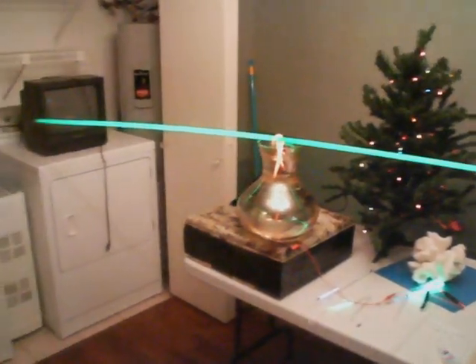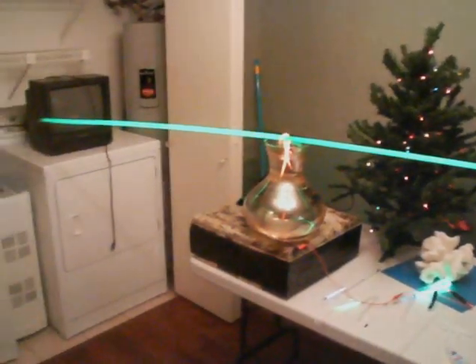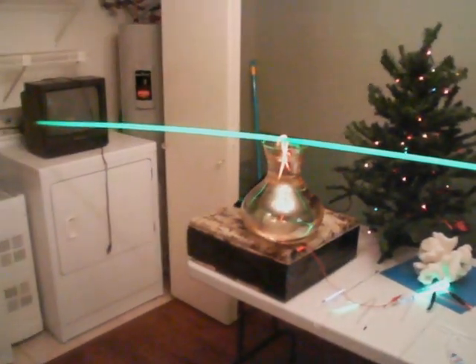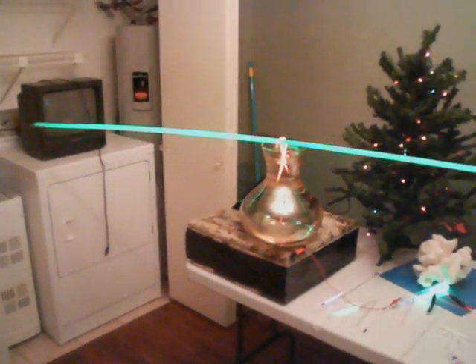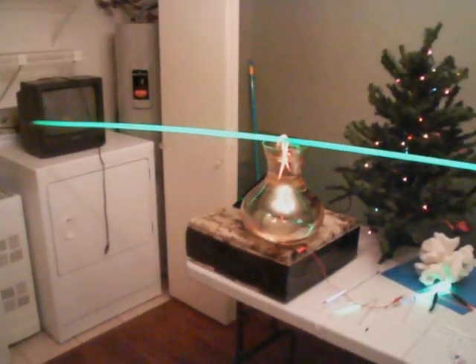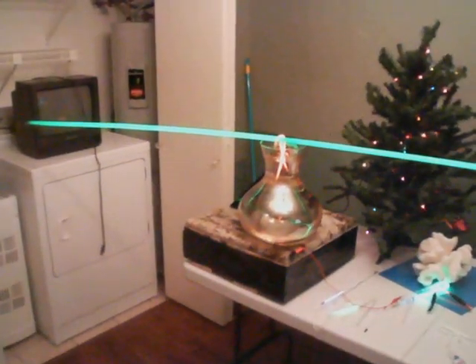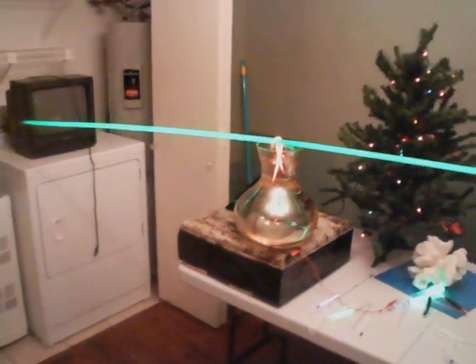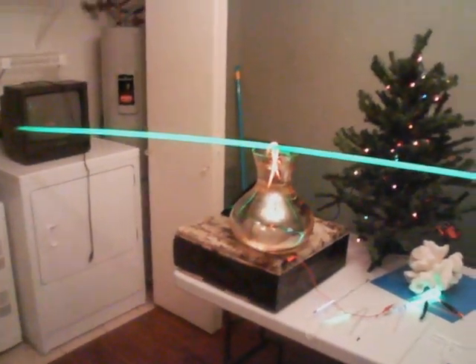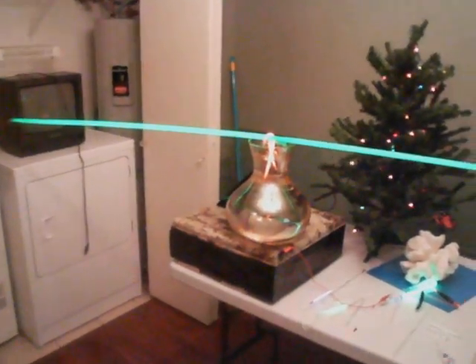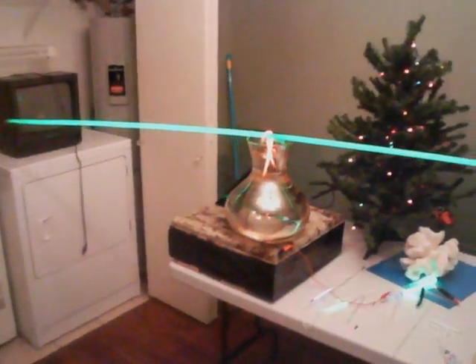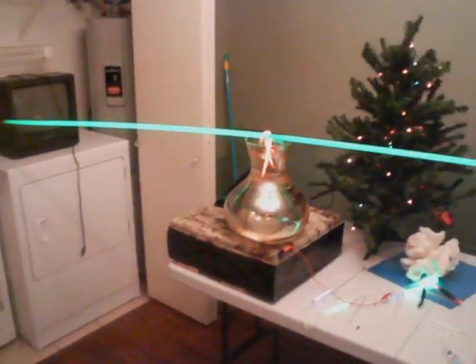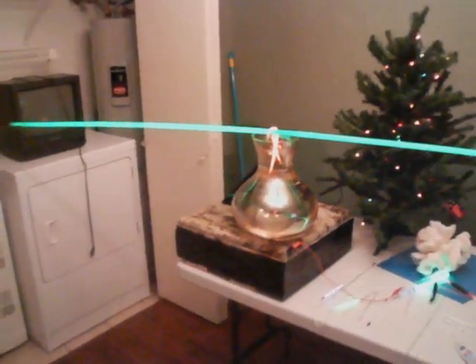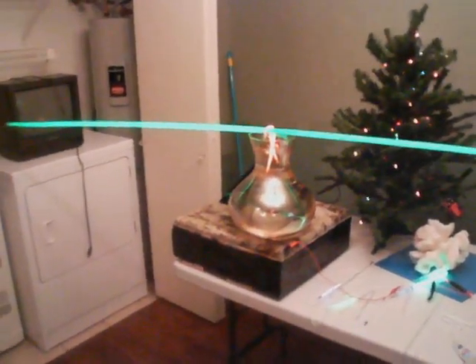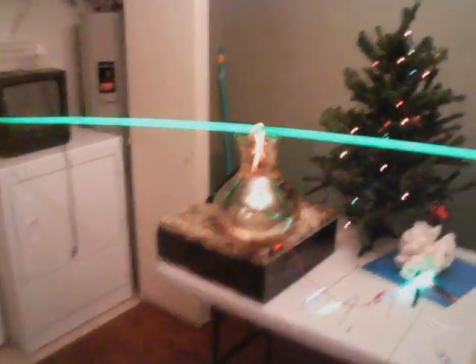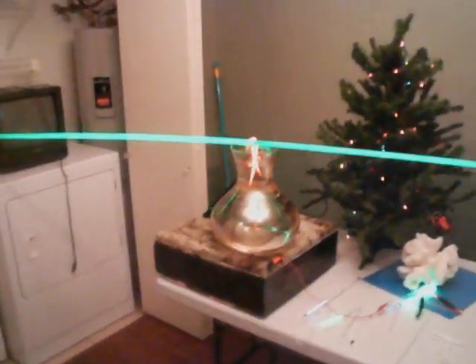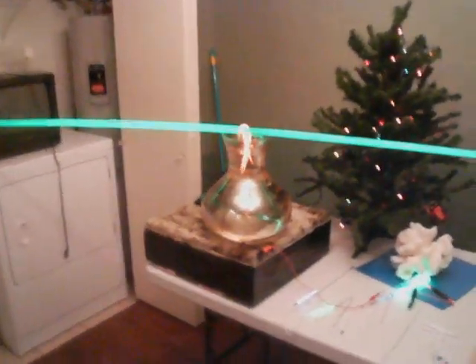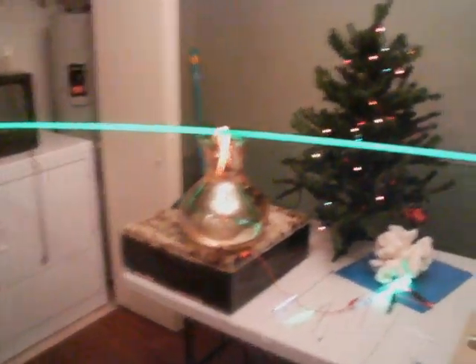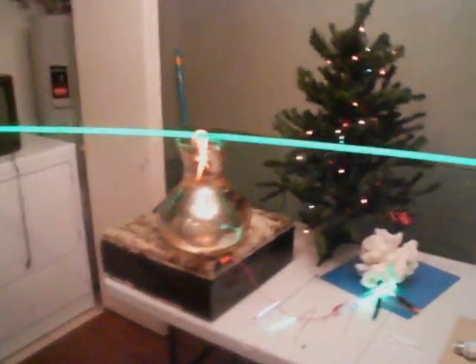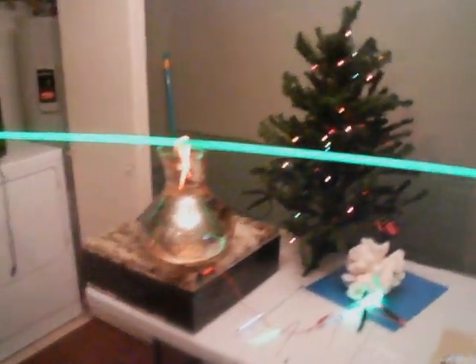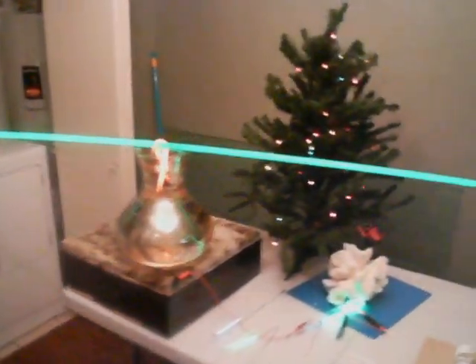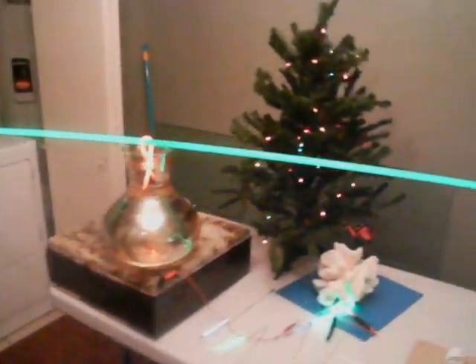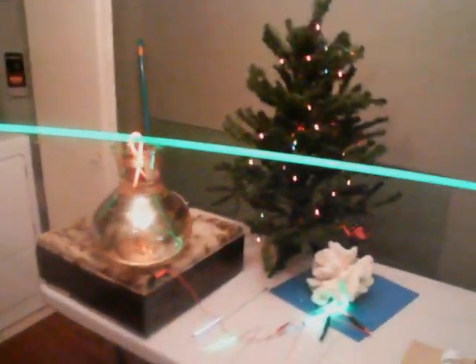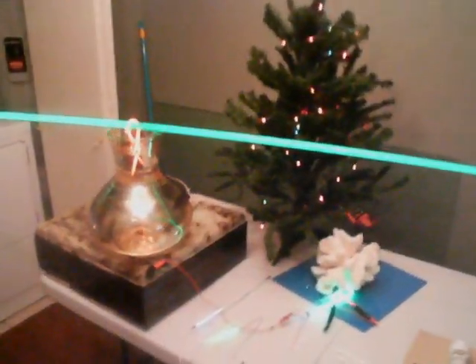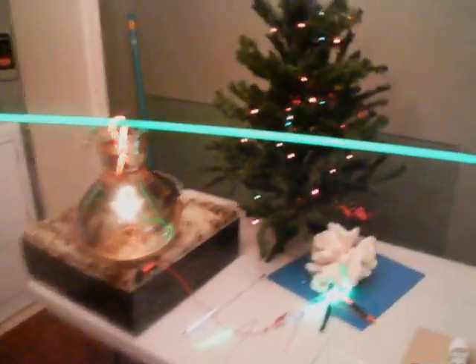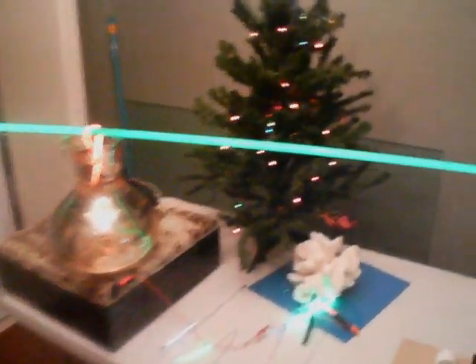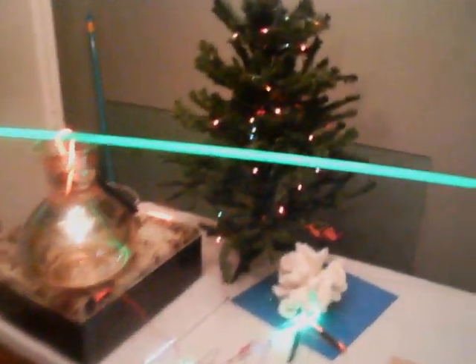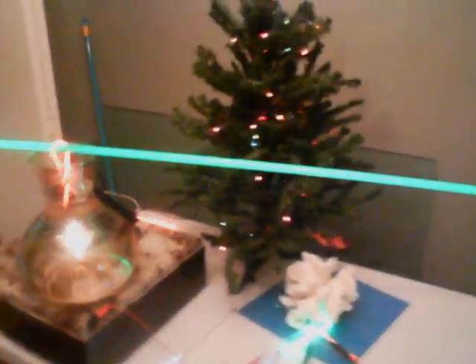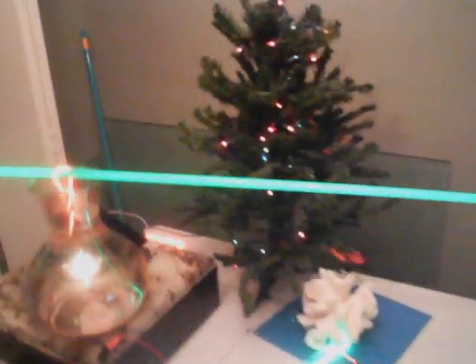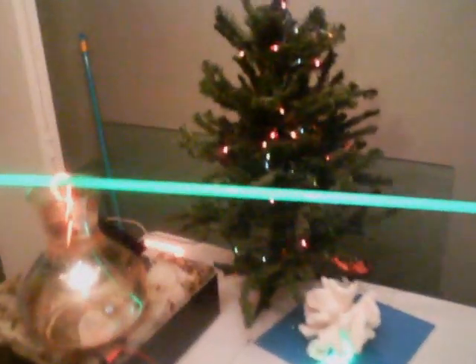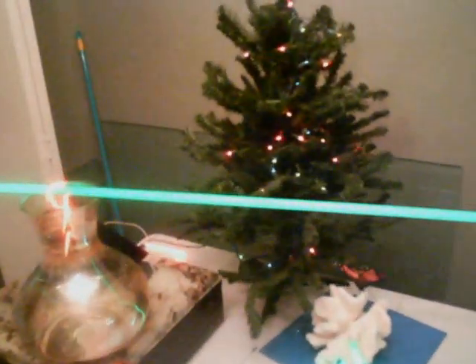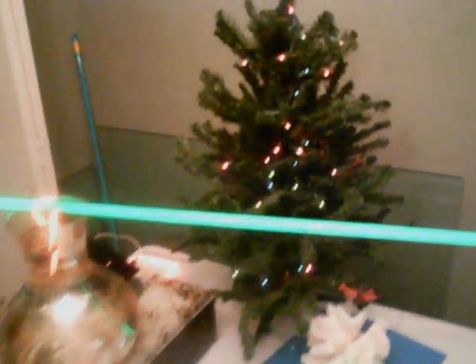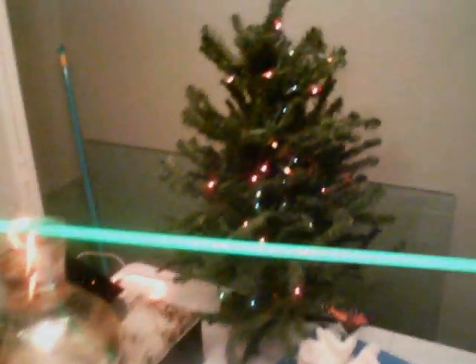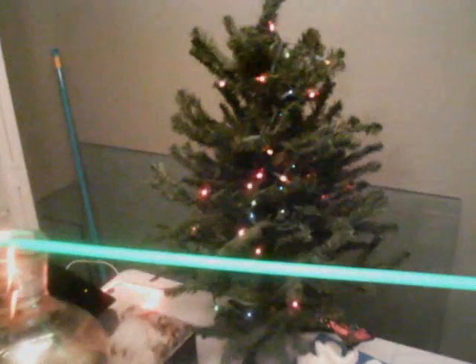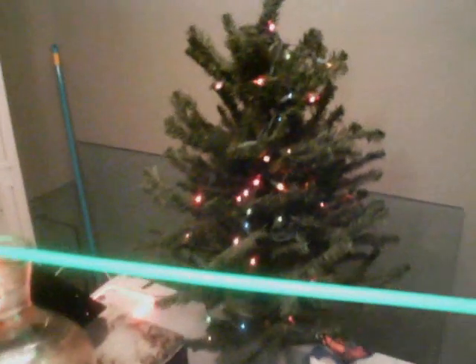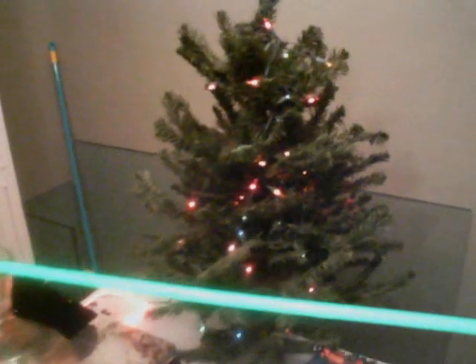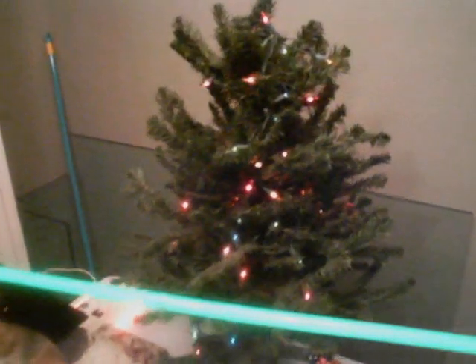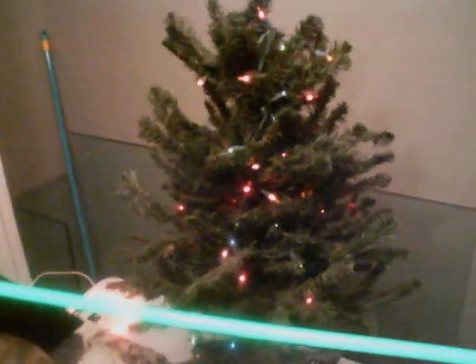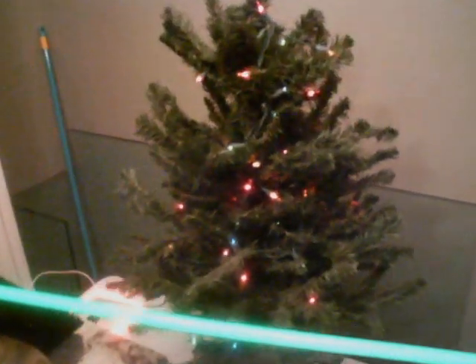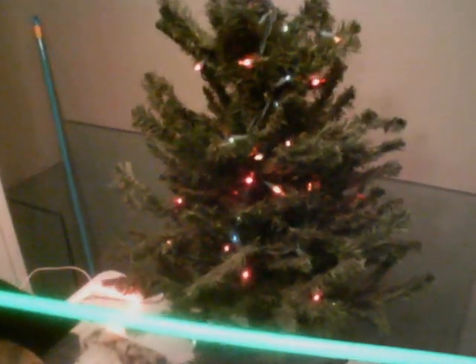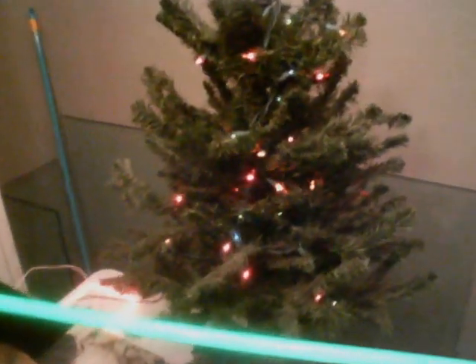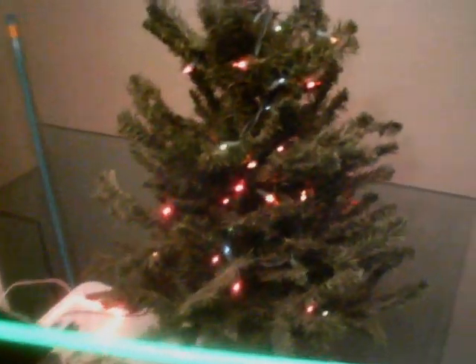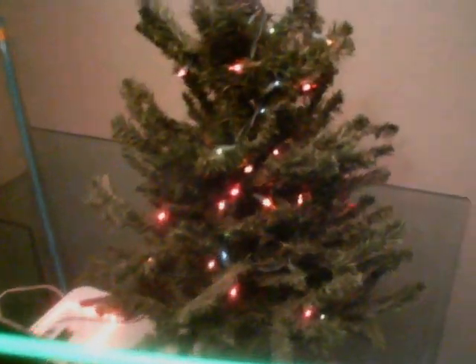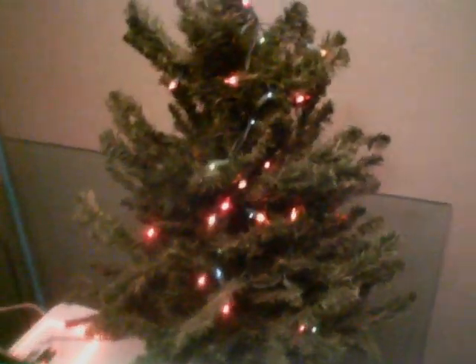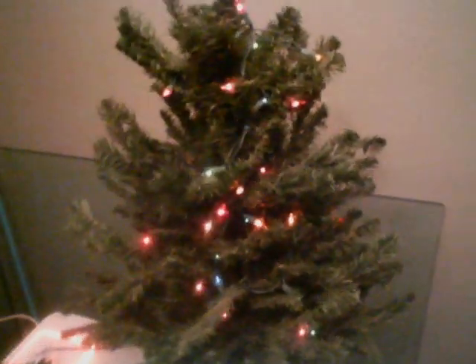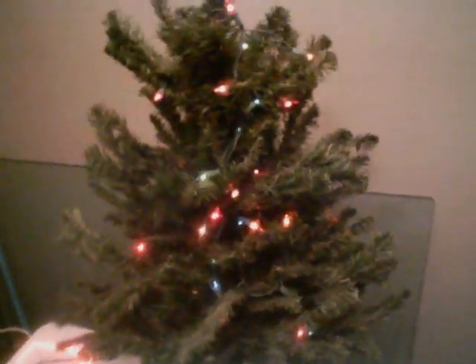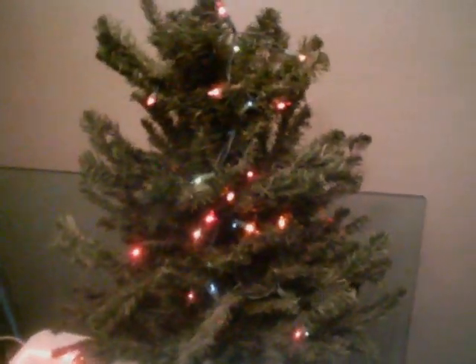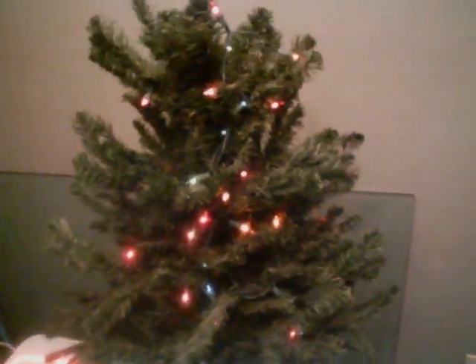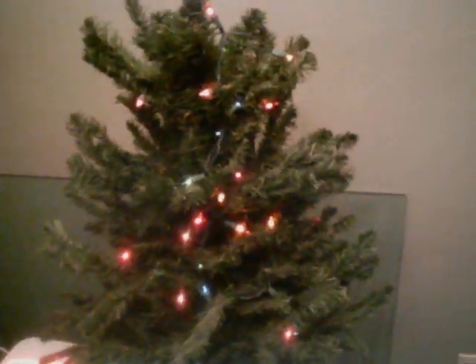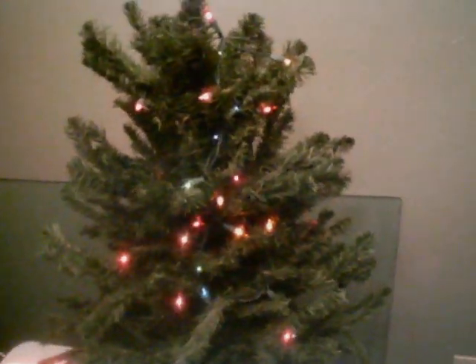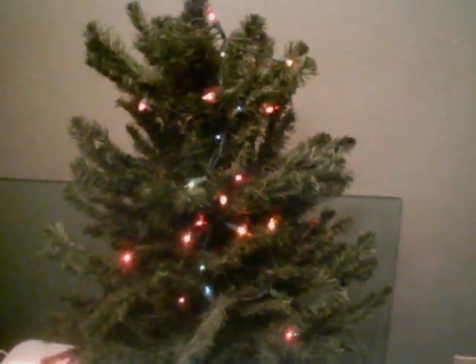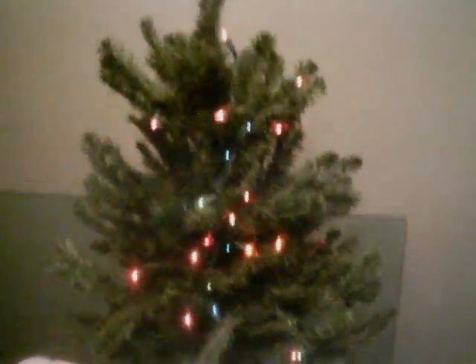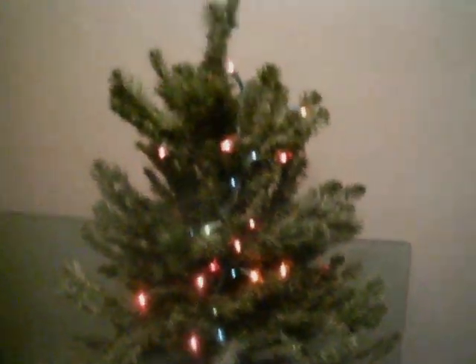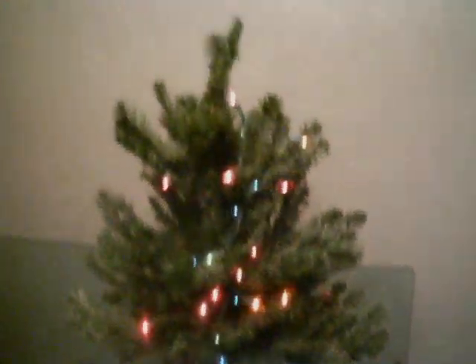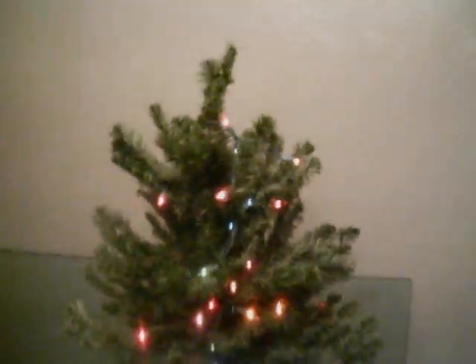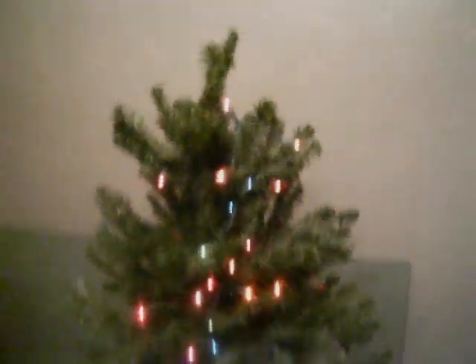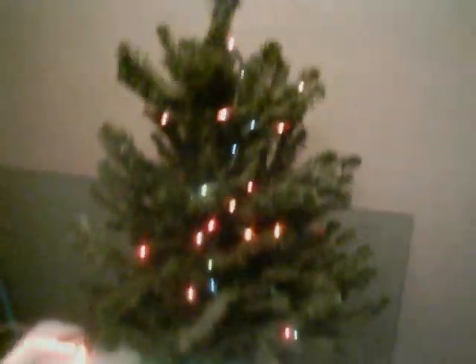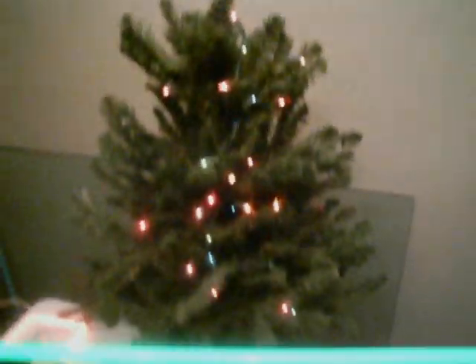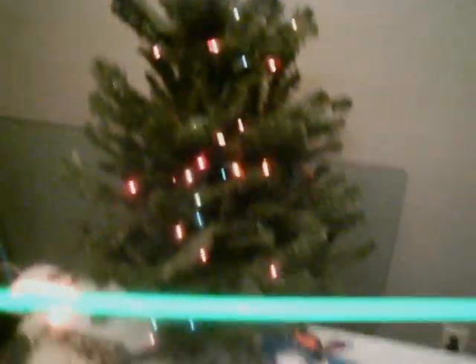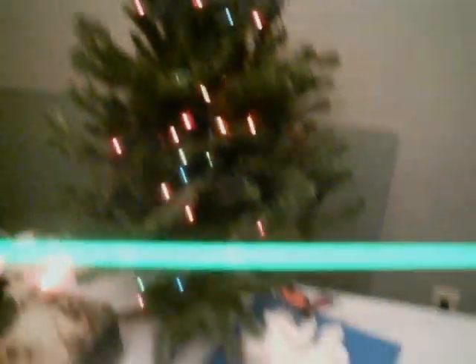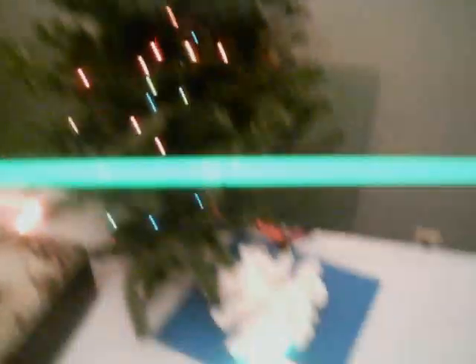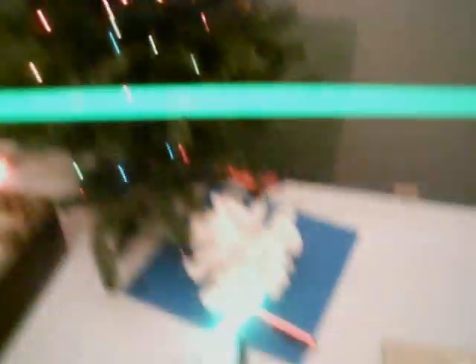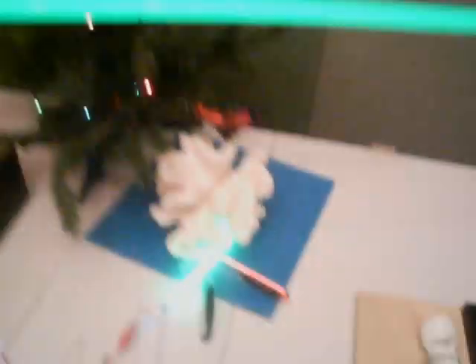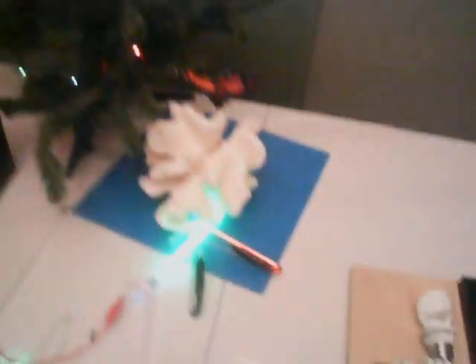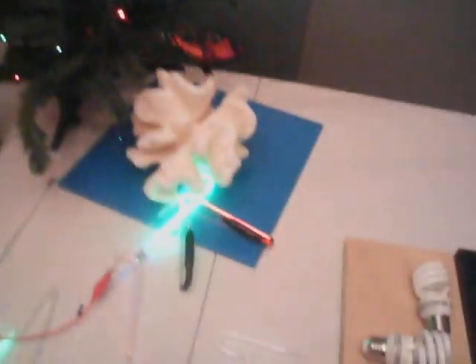This is another demo. As you can see, the light is on the Christmas tree. It's still lighting up just fine.